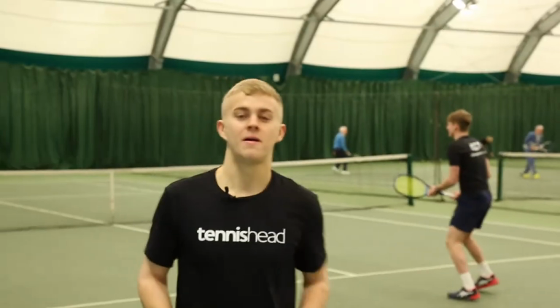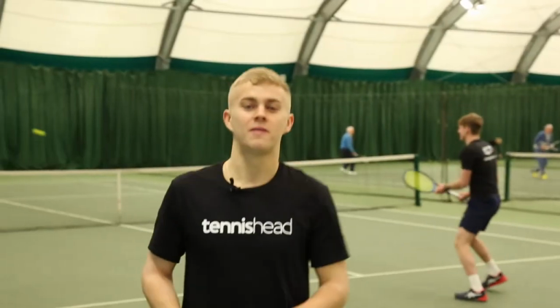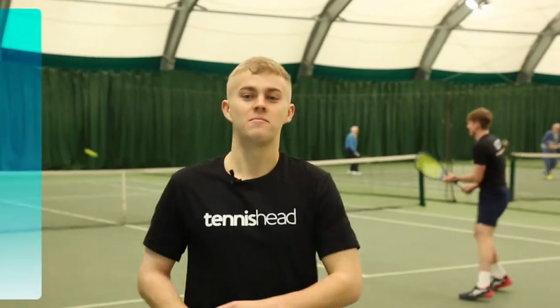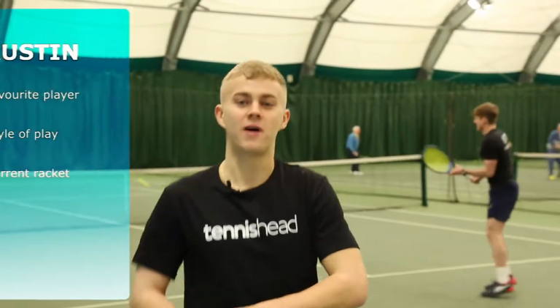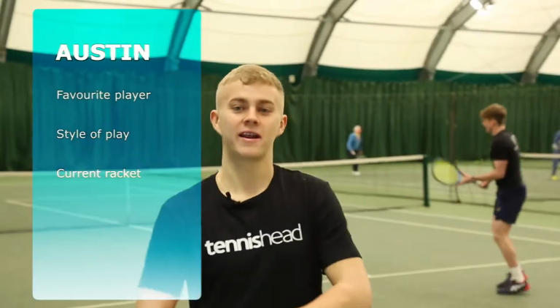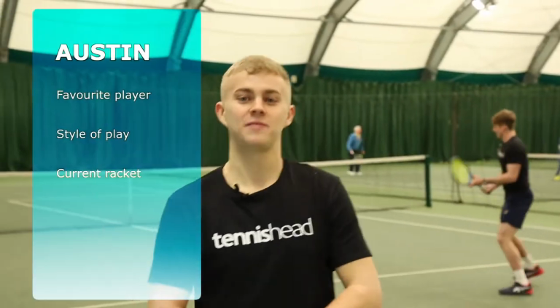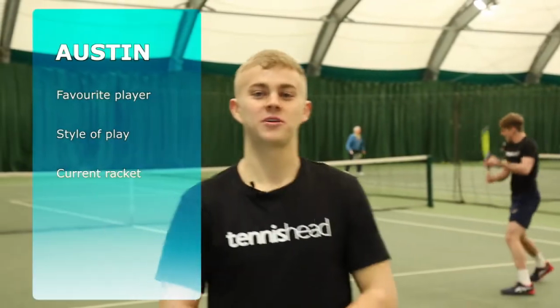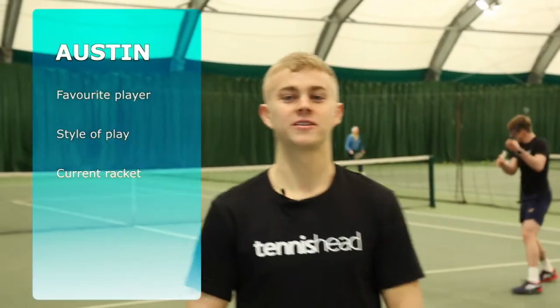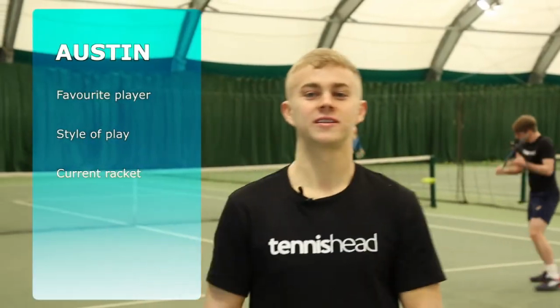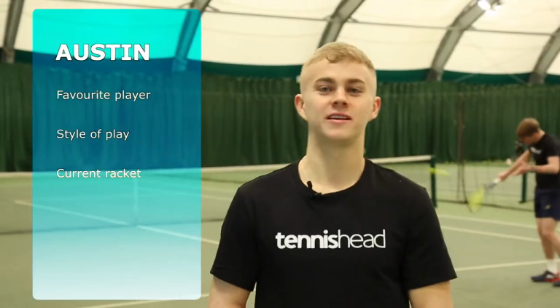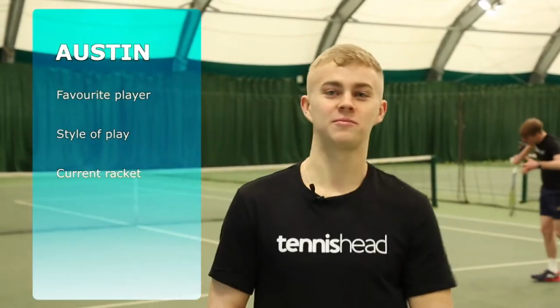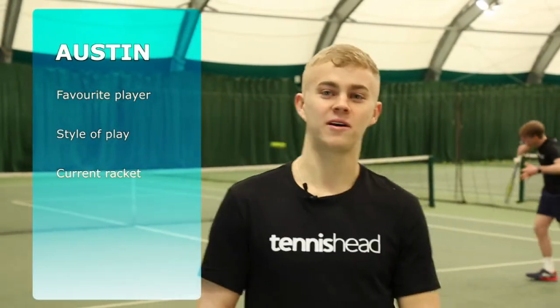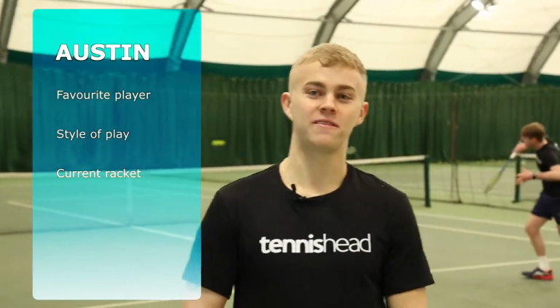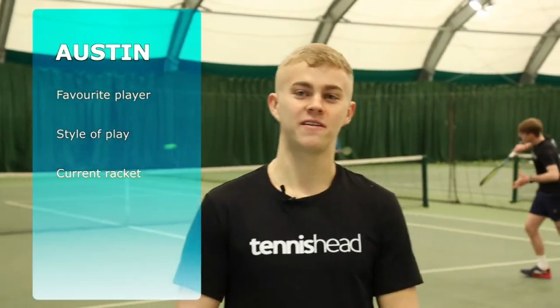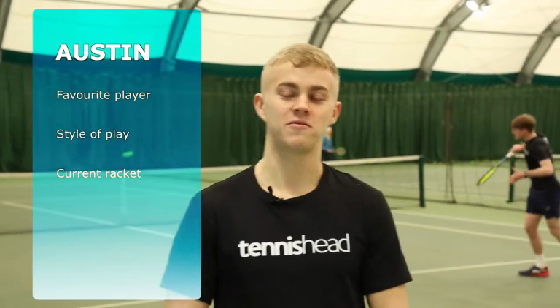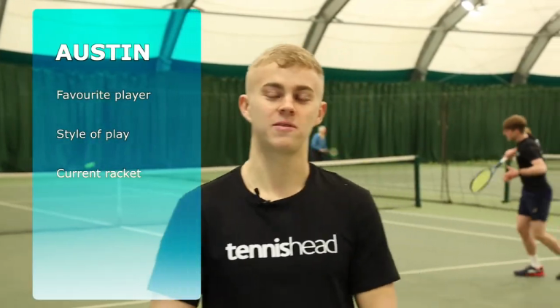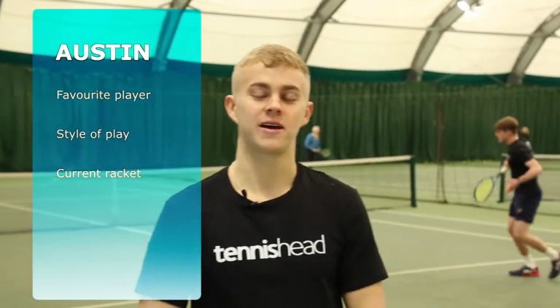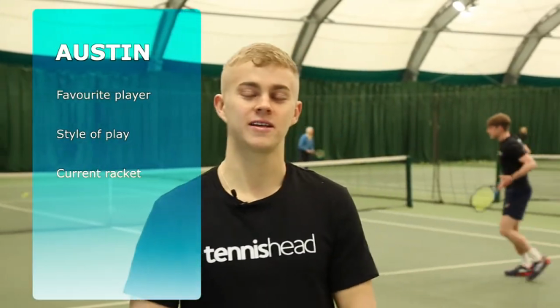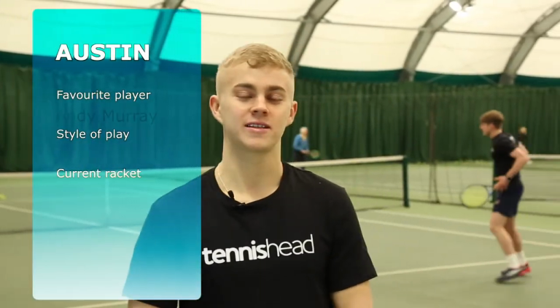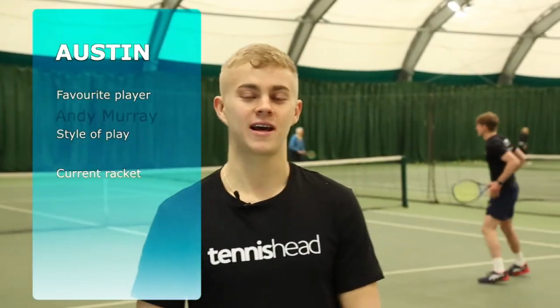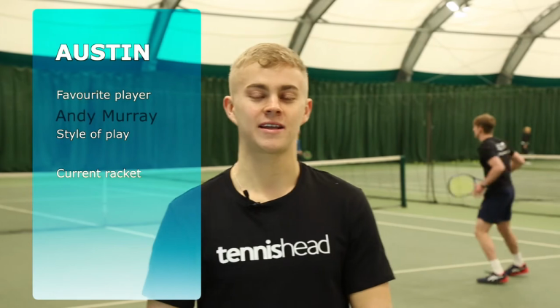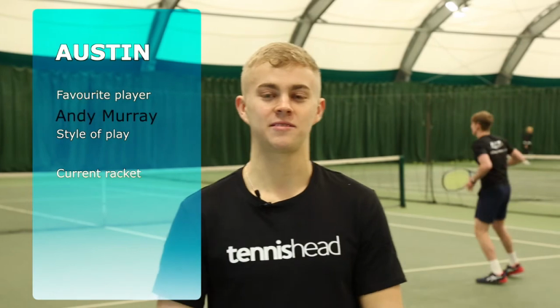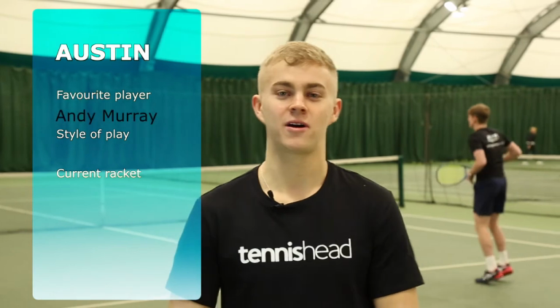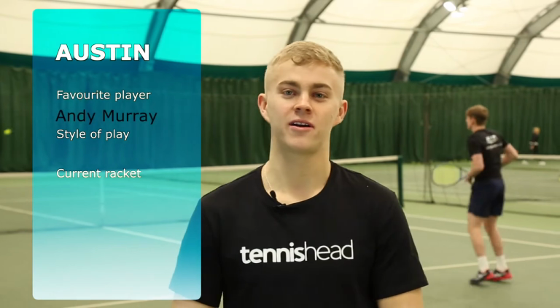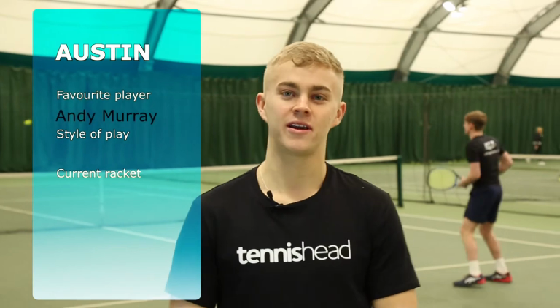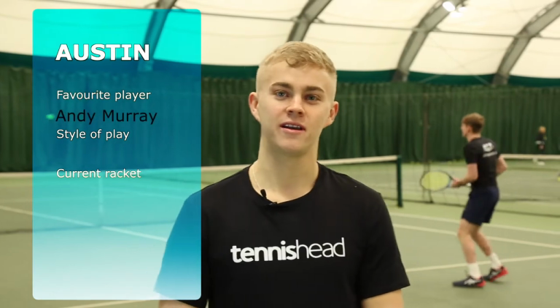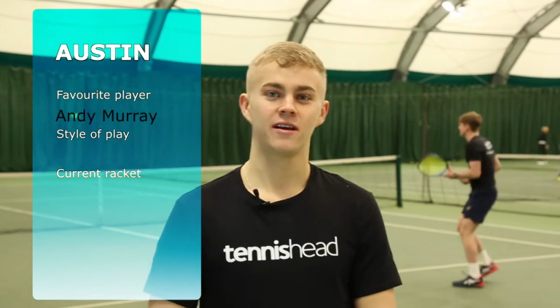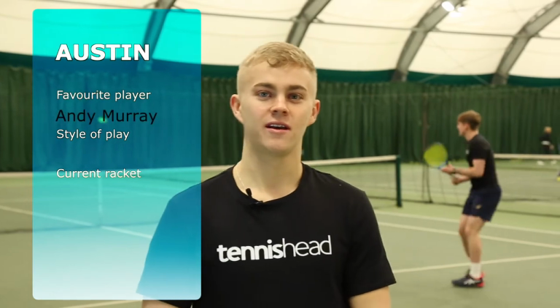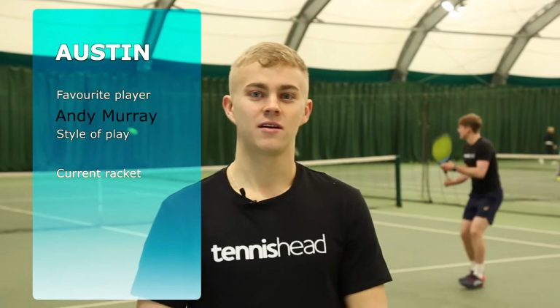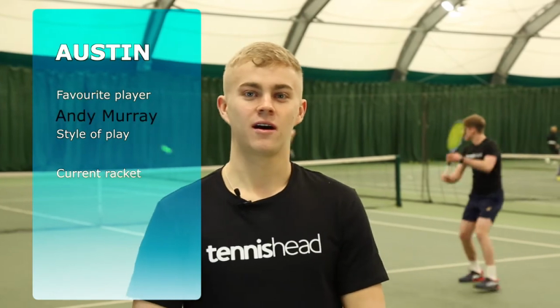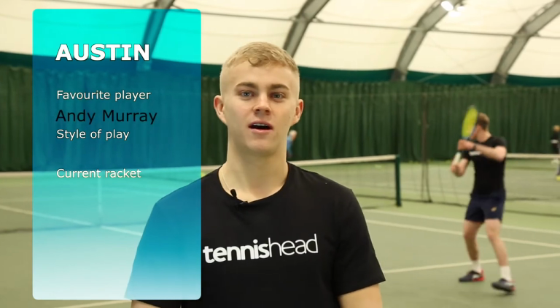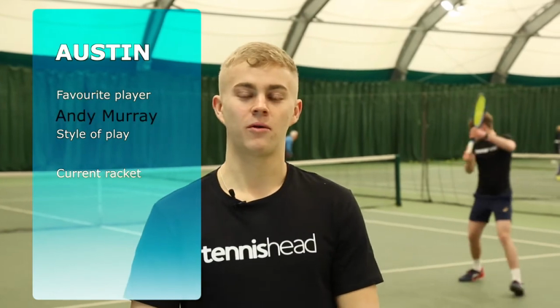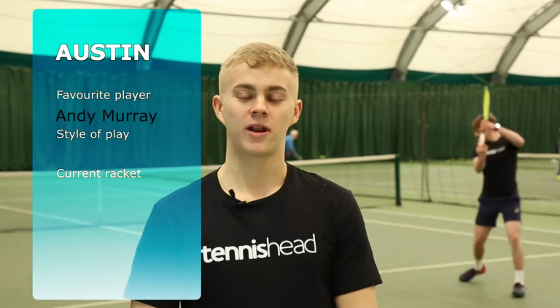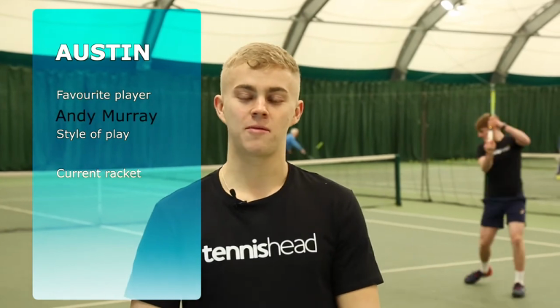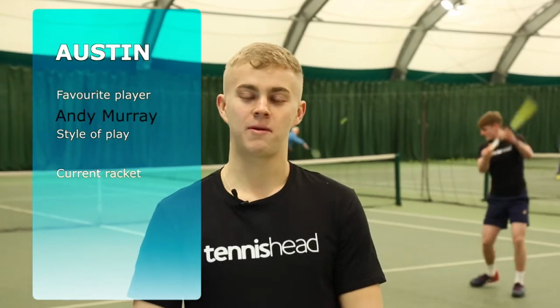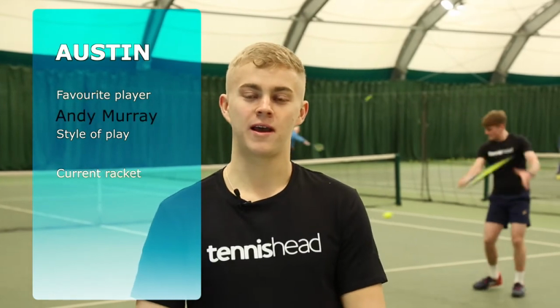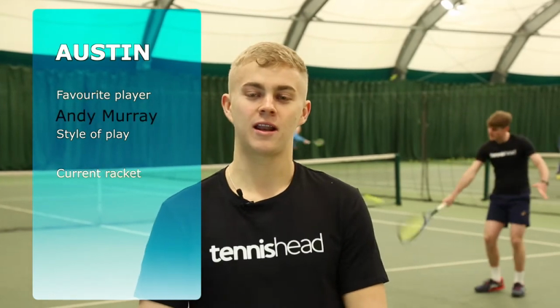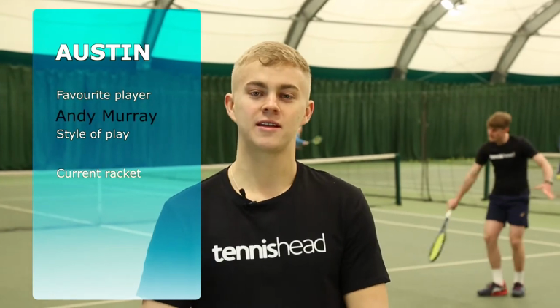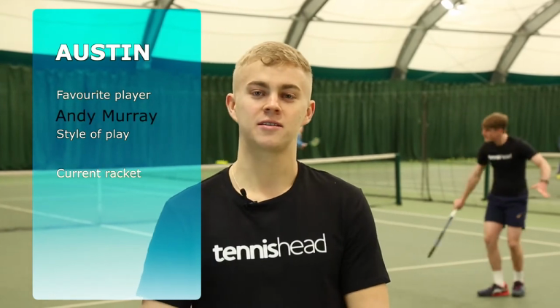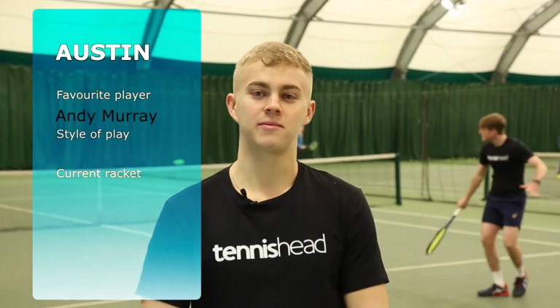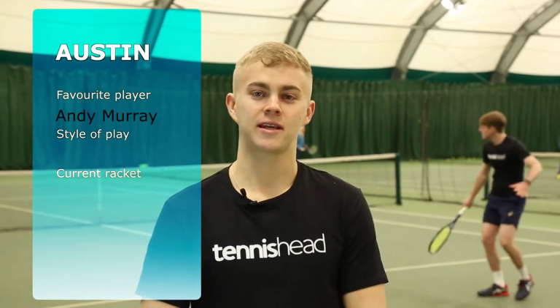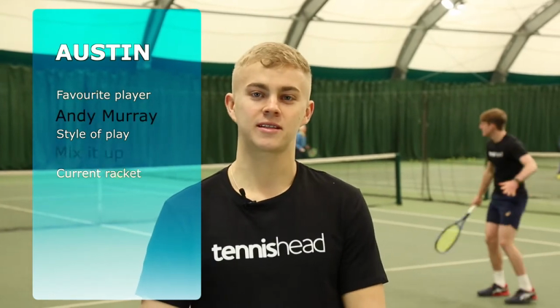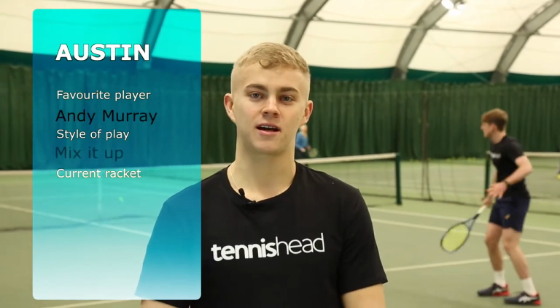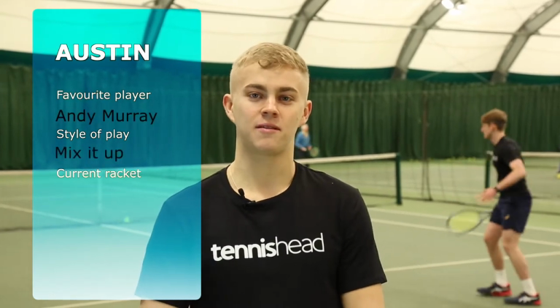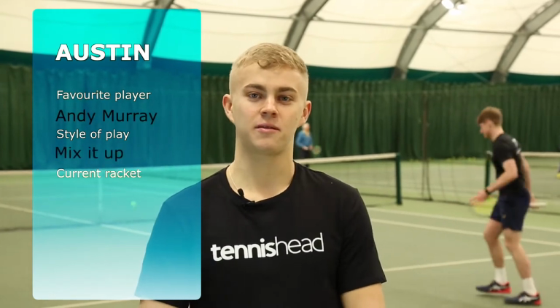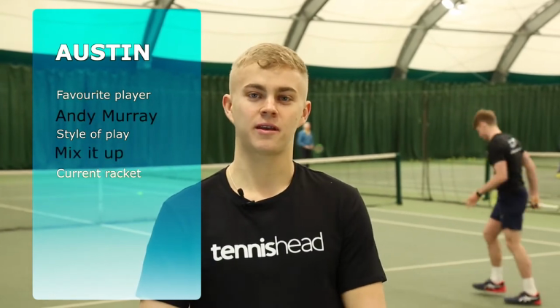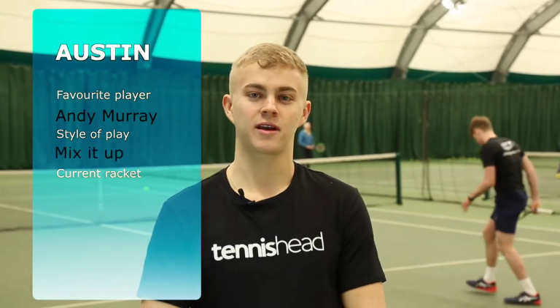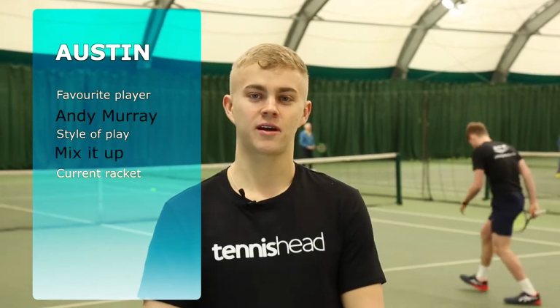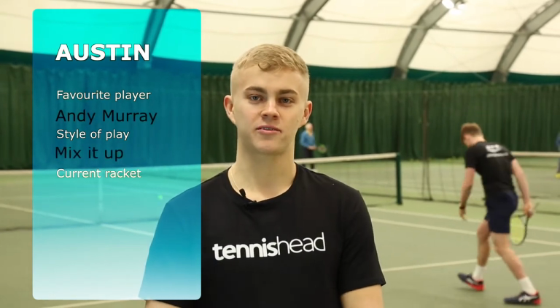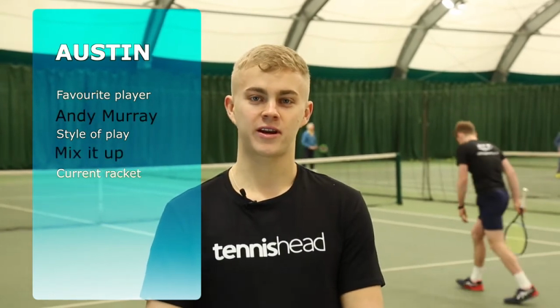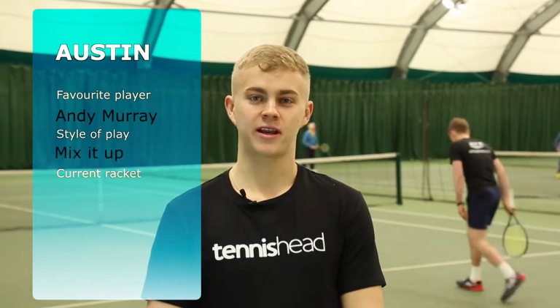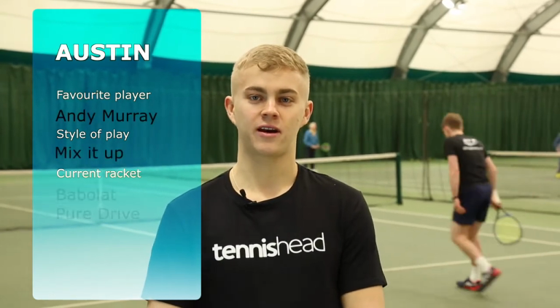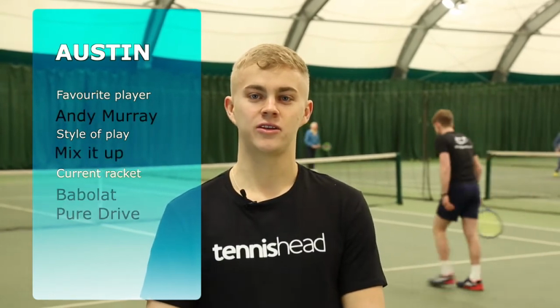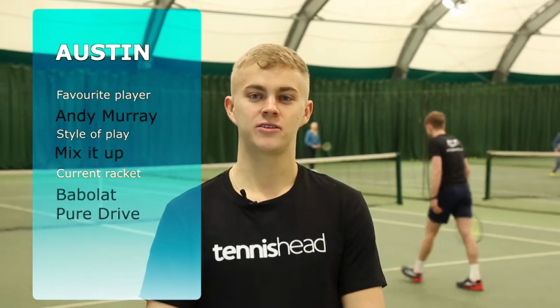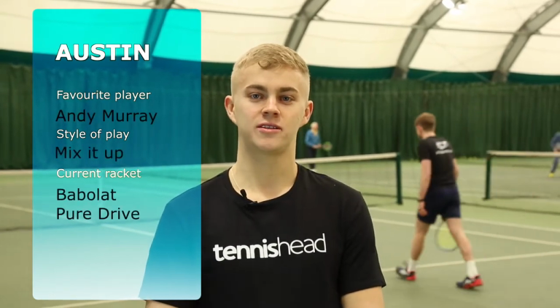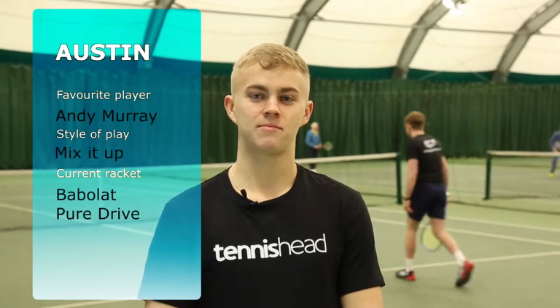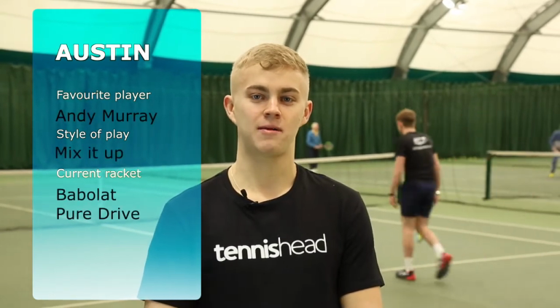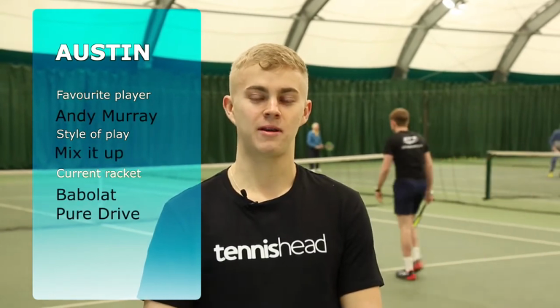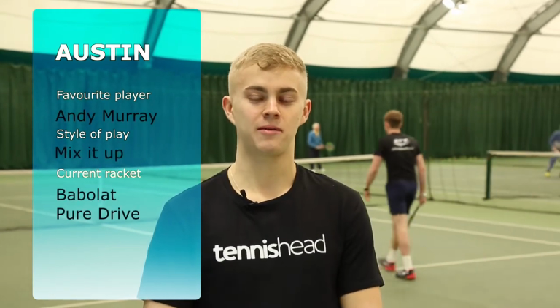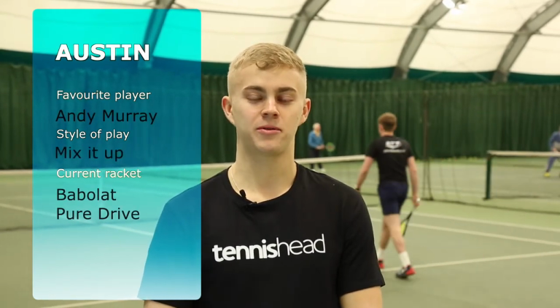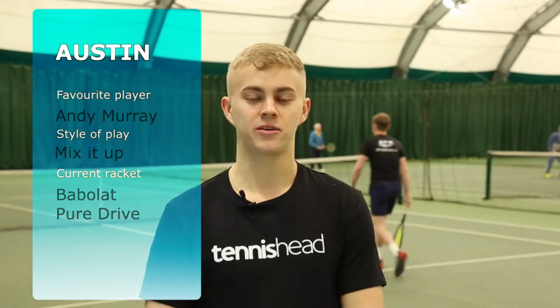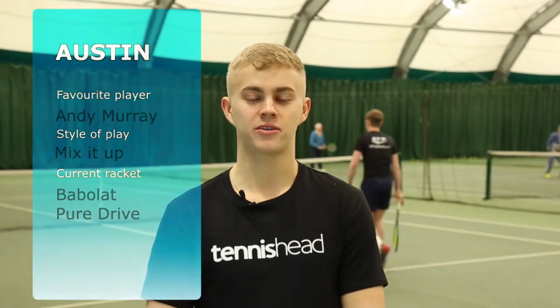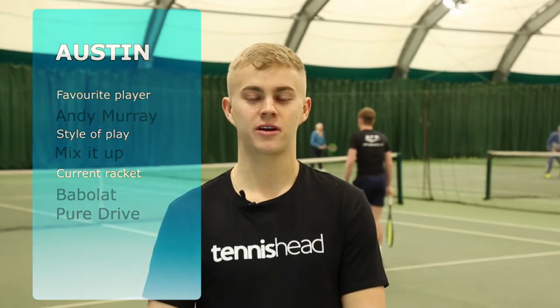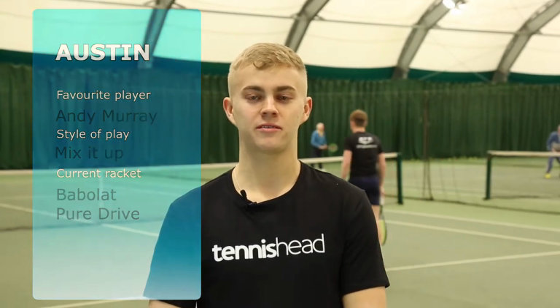My name's Austin. My favourite player is Andy Murray. When I play I like to mix it up and the current racket I use is the Babolat Pure Drive.